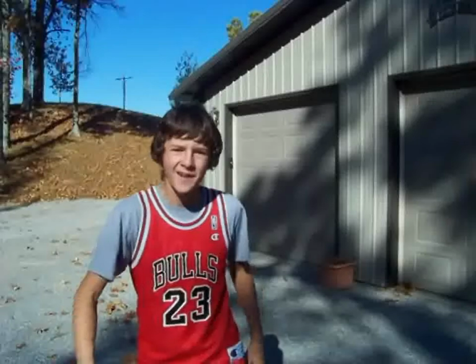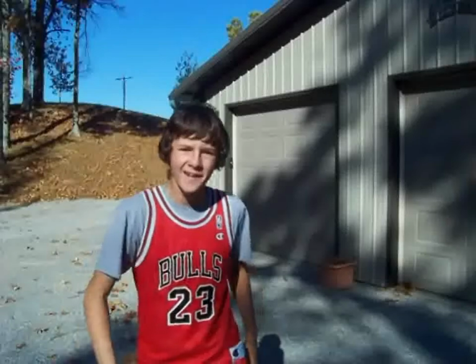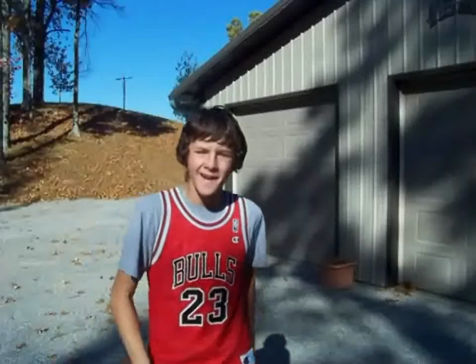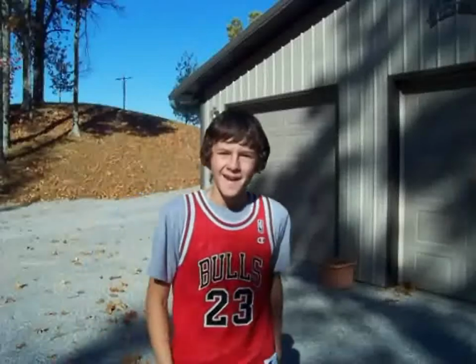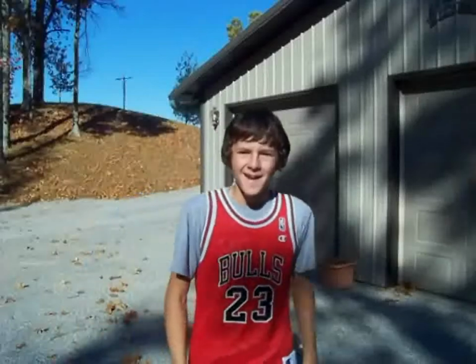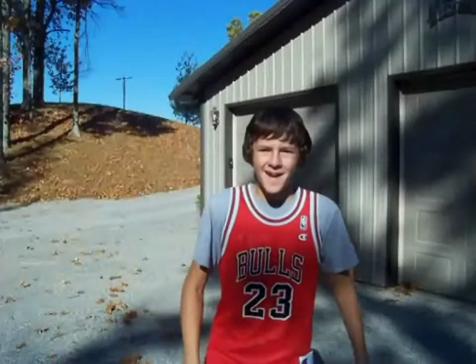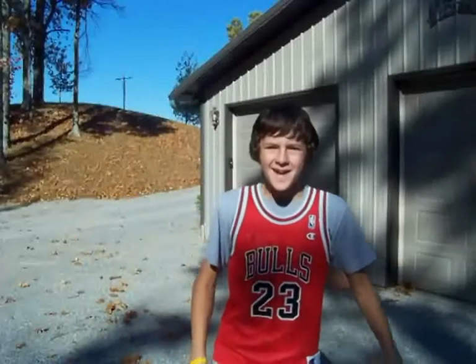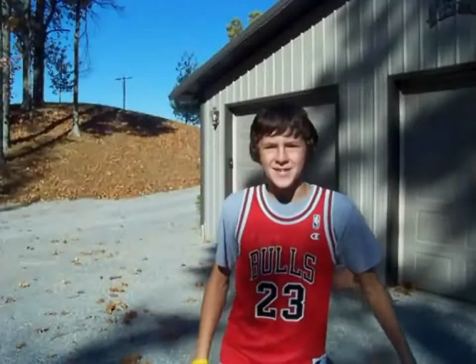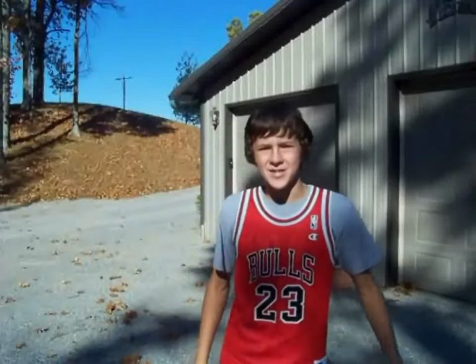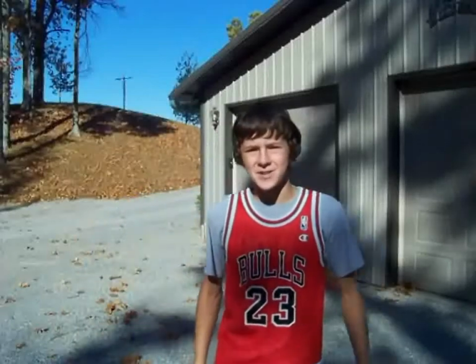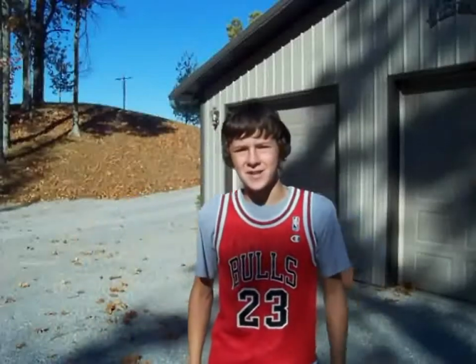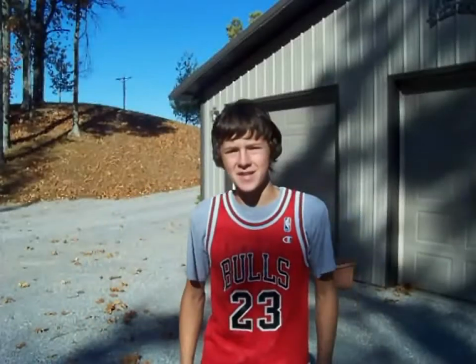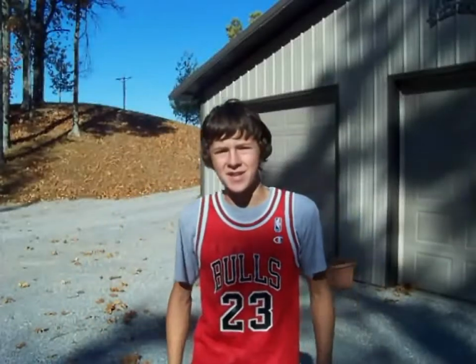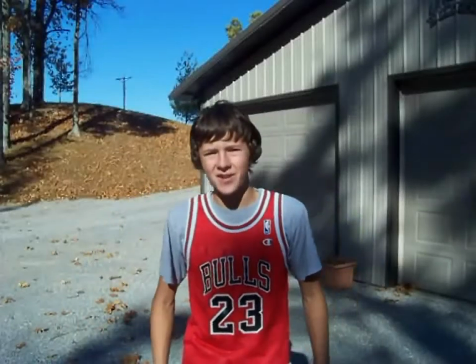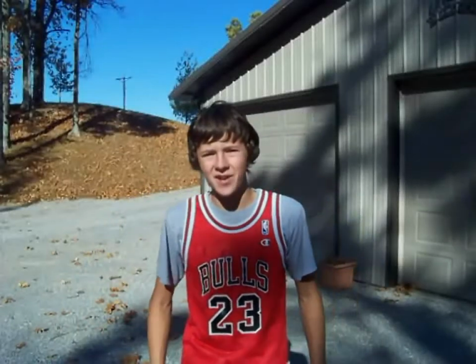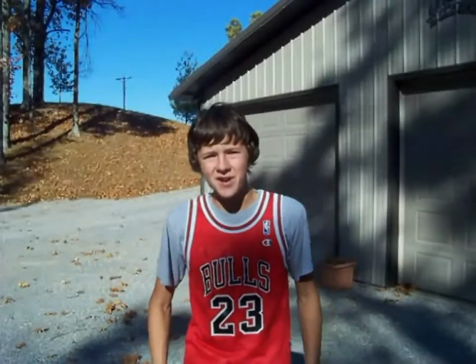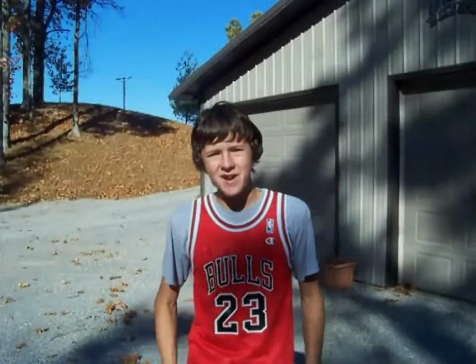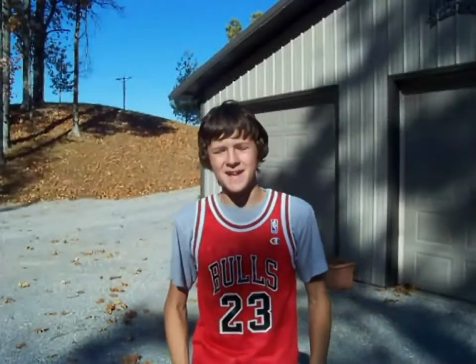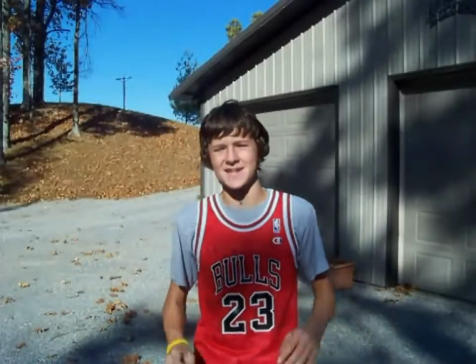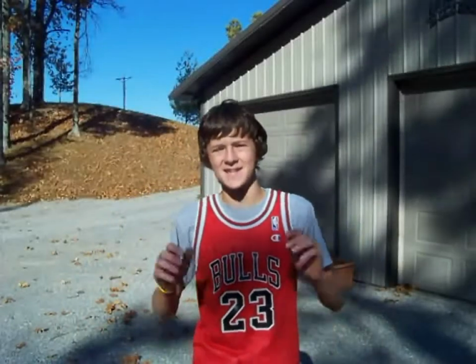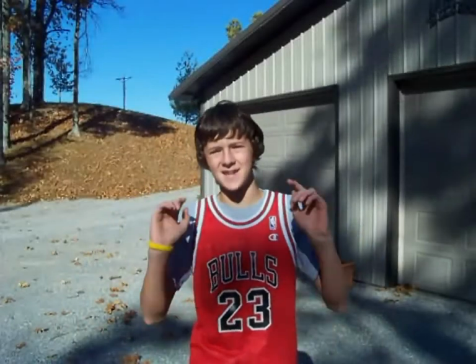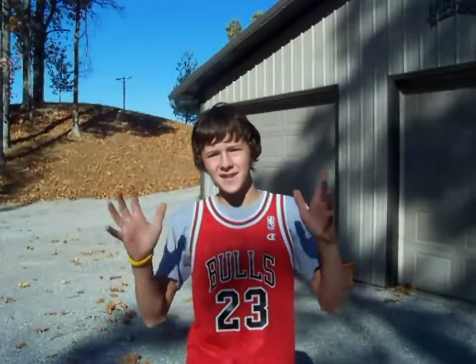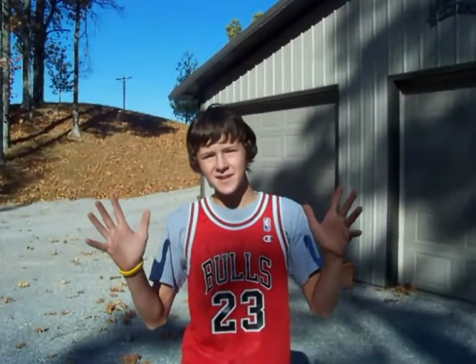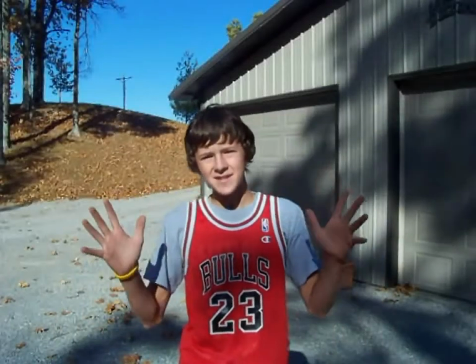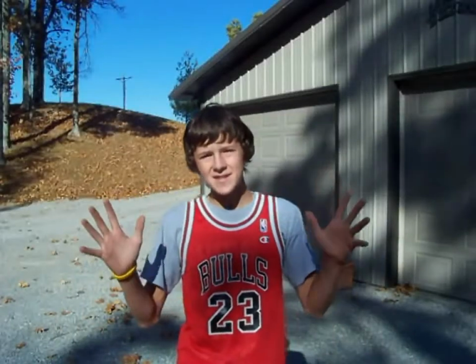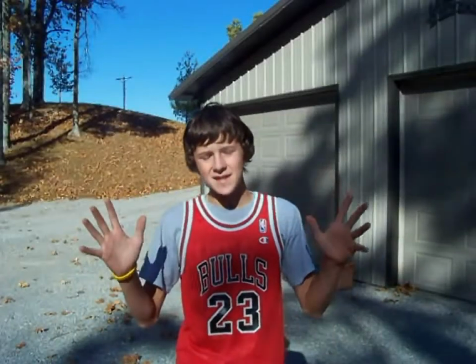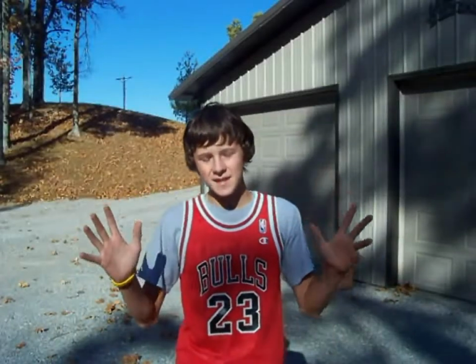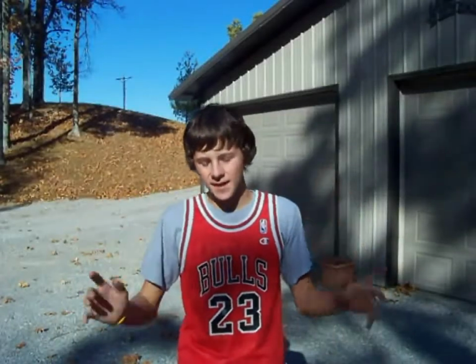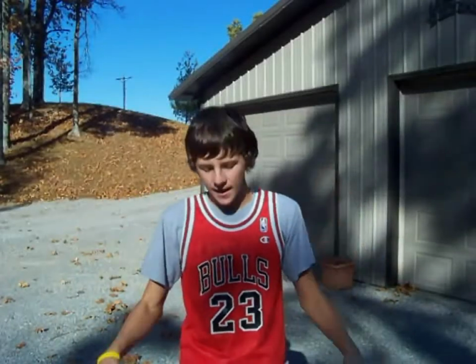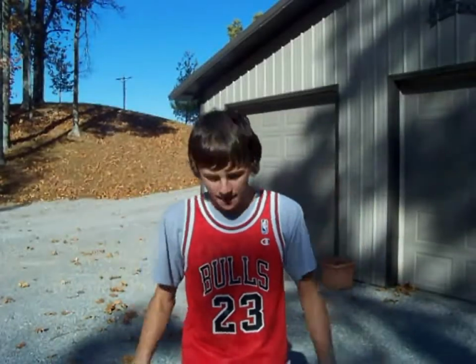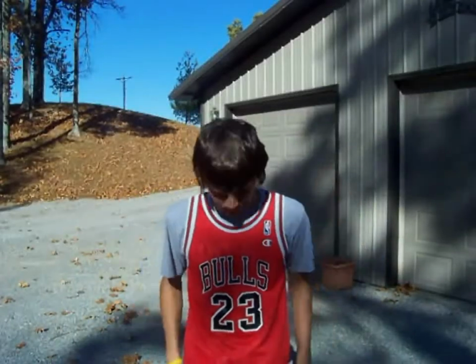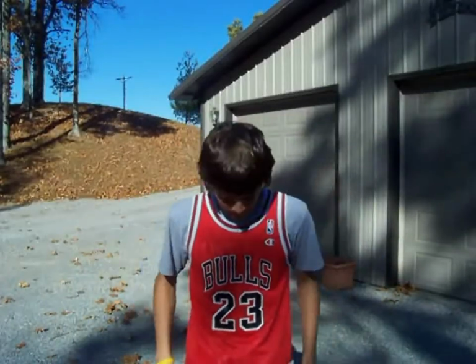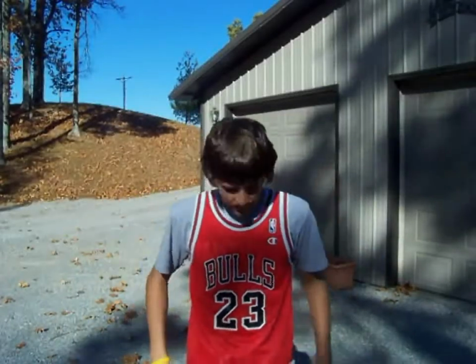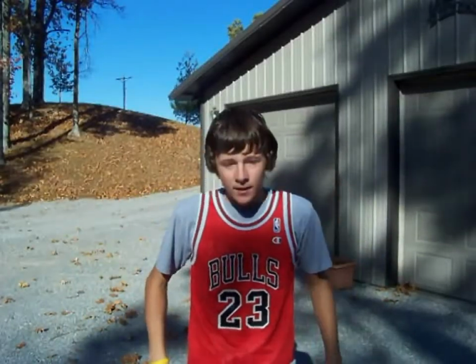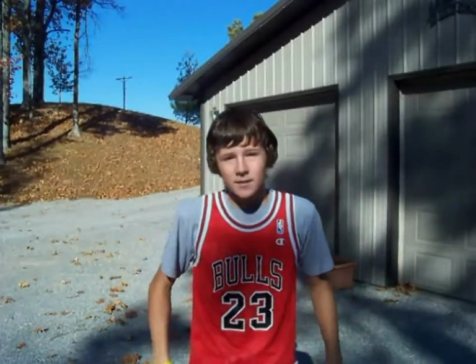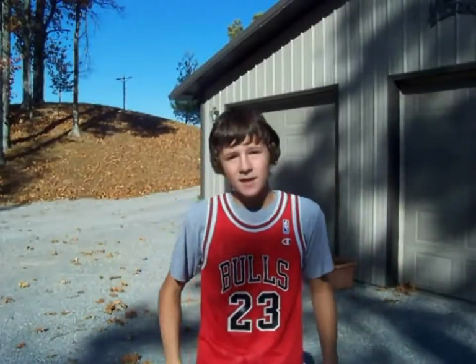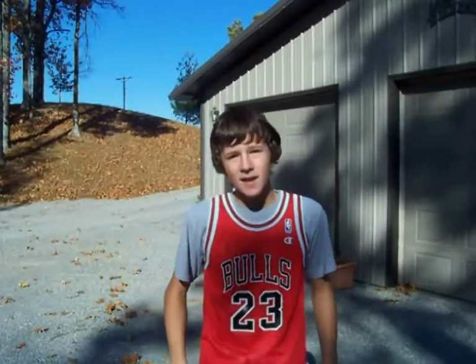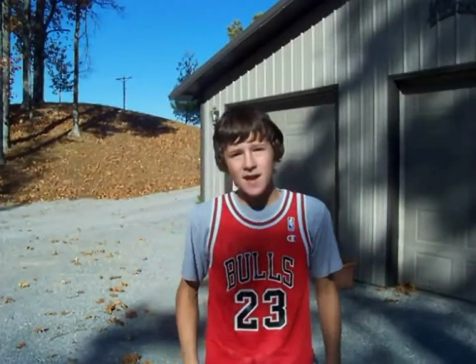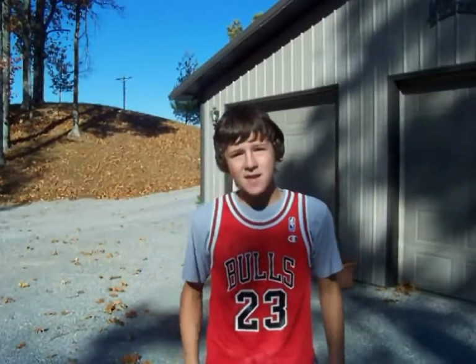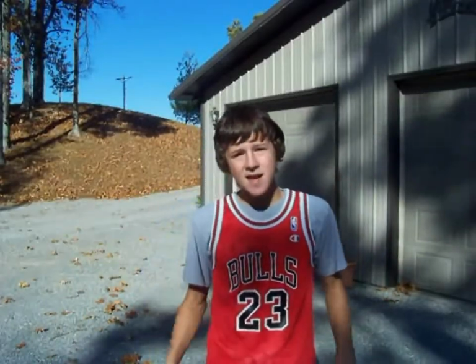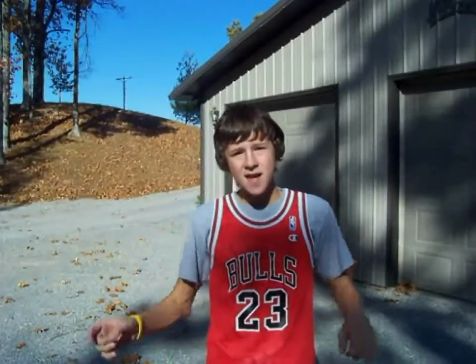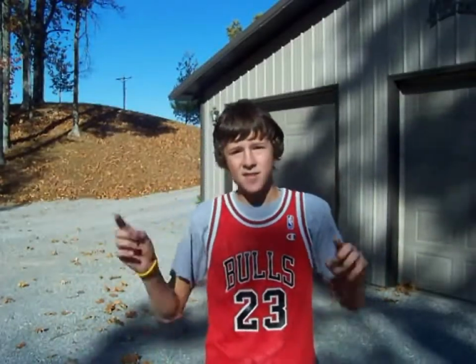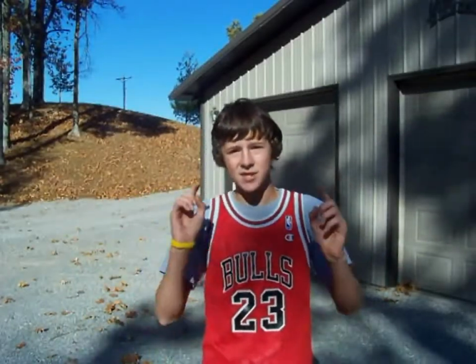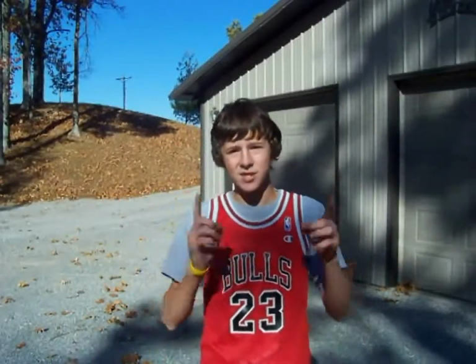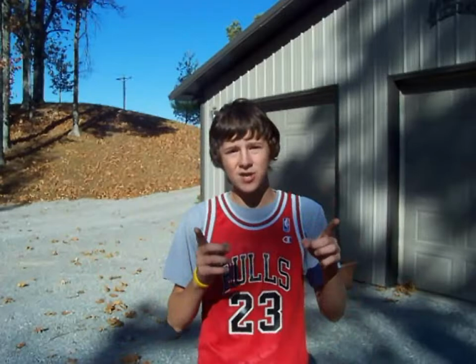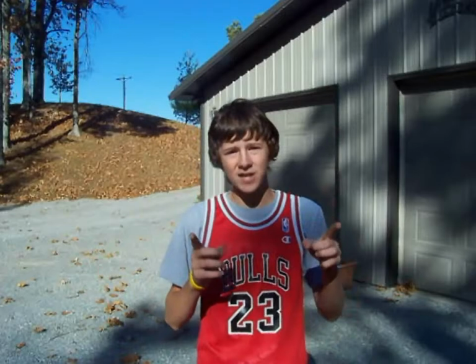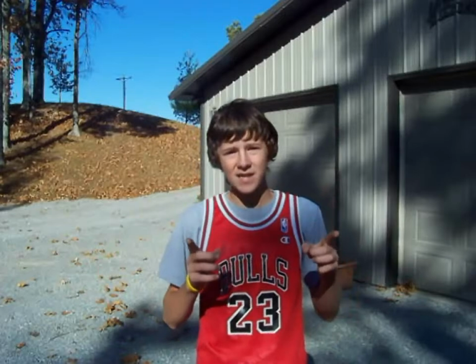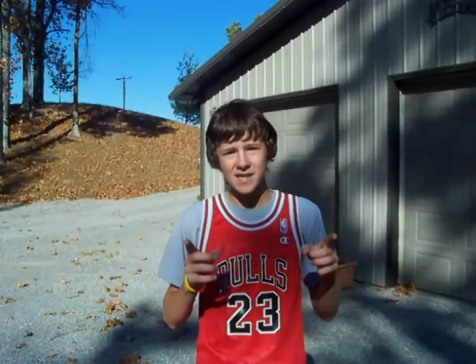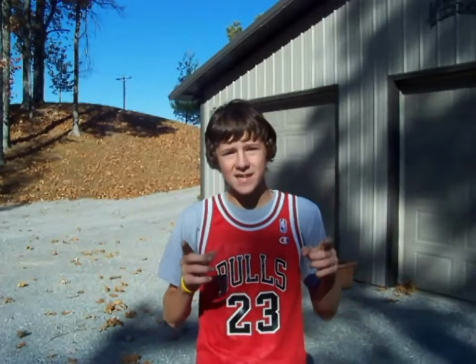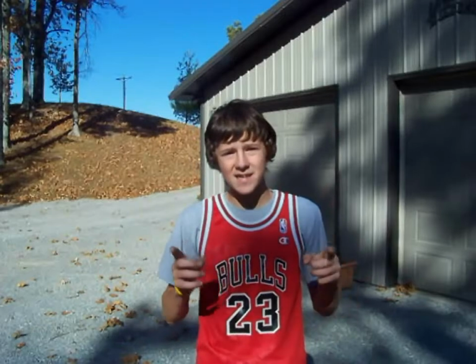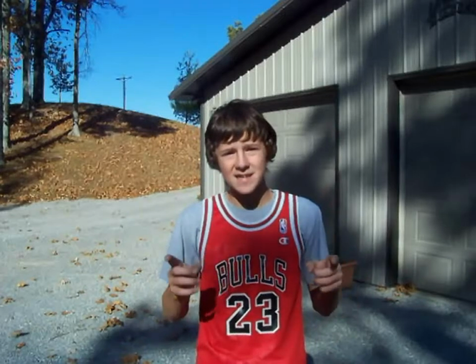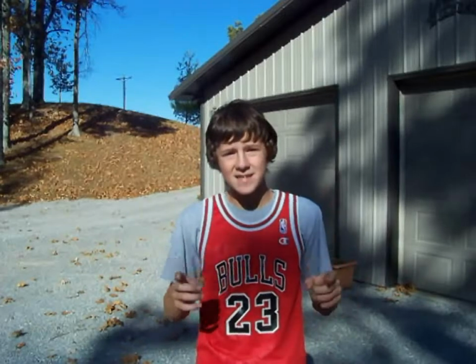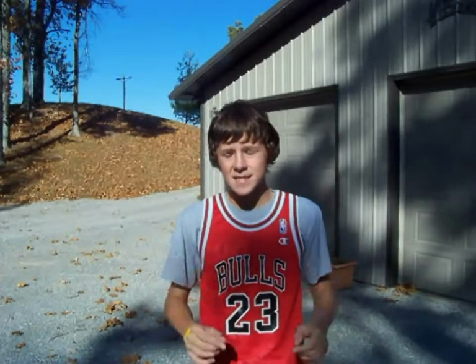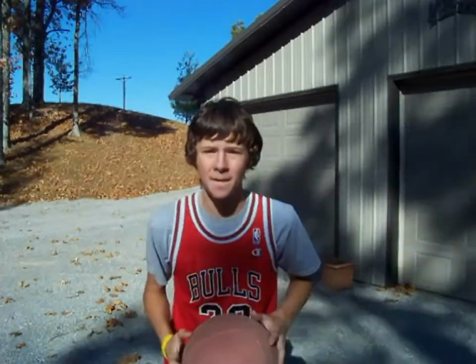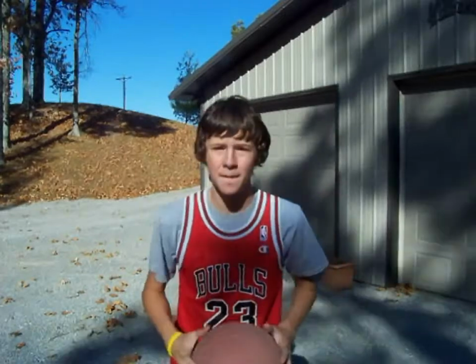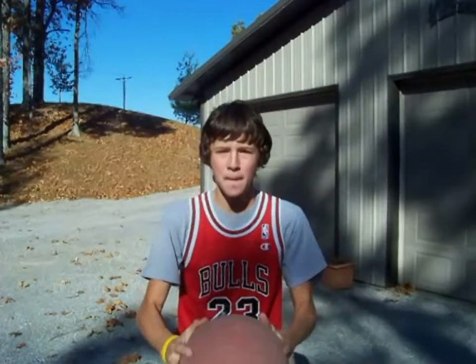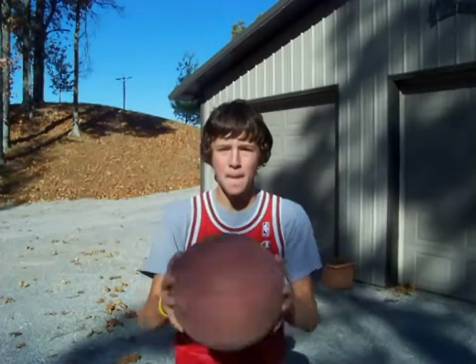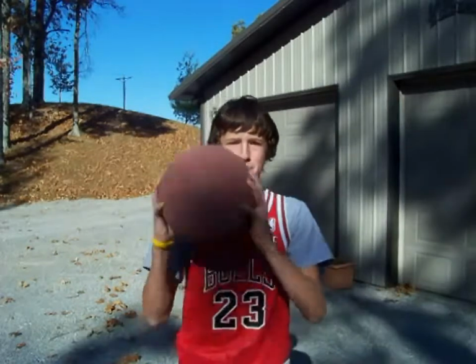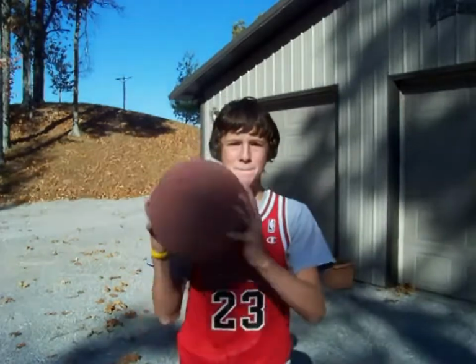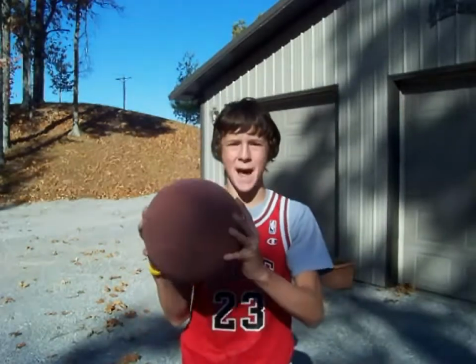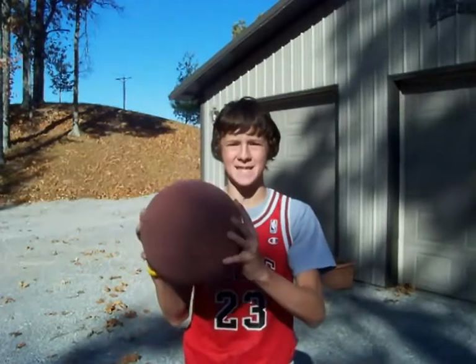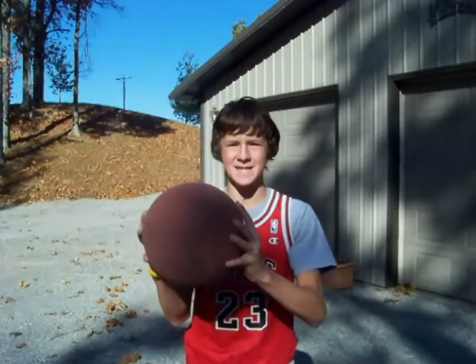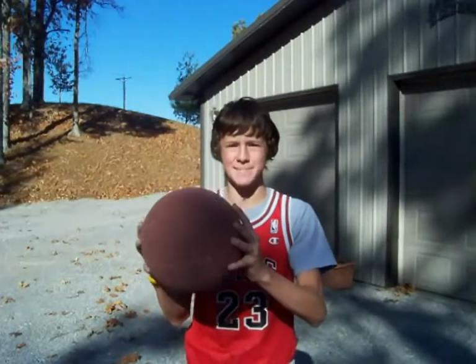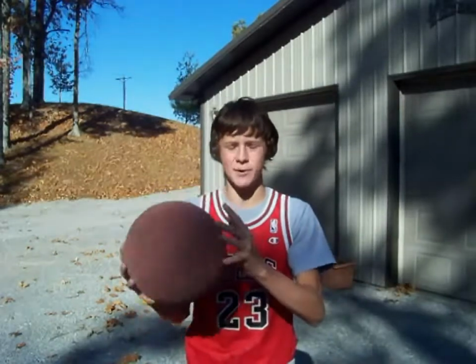Hey, it's Dolores7 here, and it is sunny on Sunday. Today, the trick is basketball.